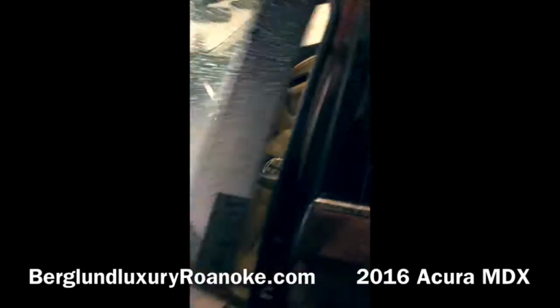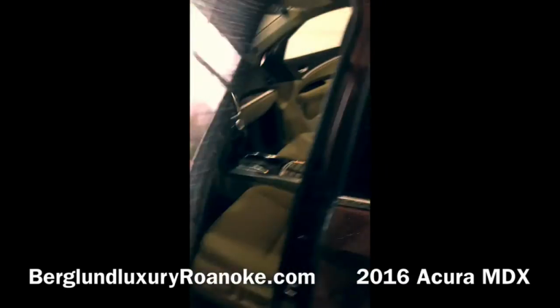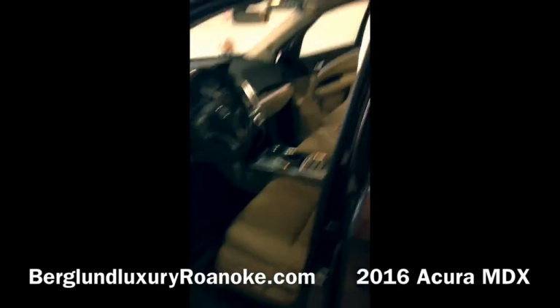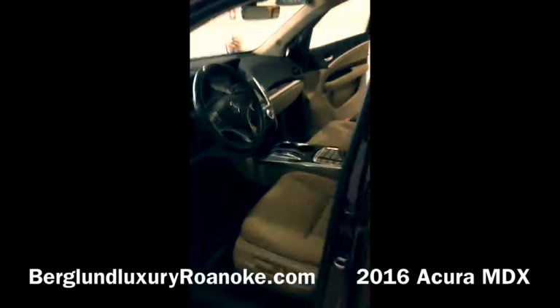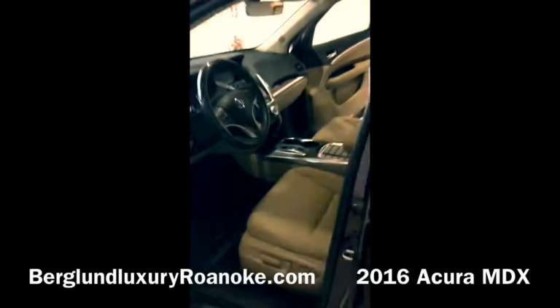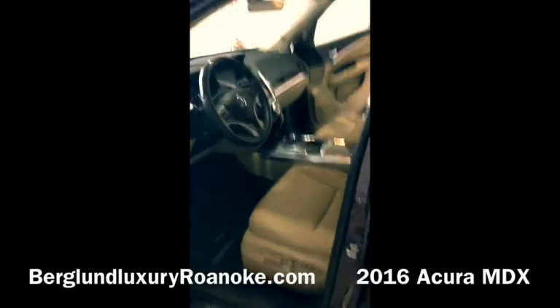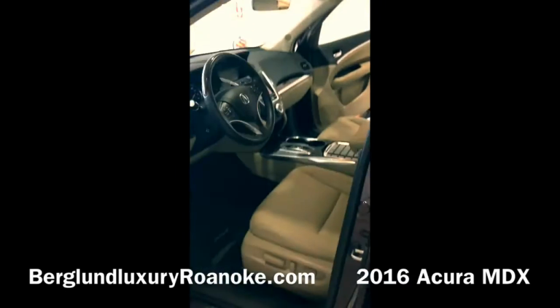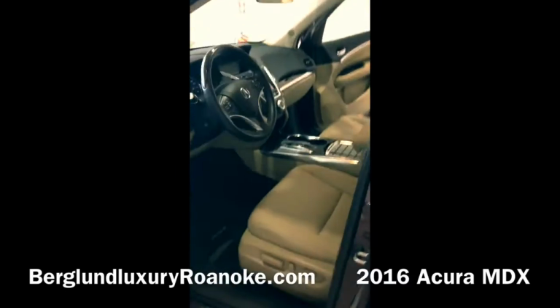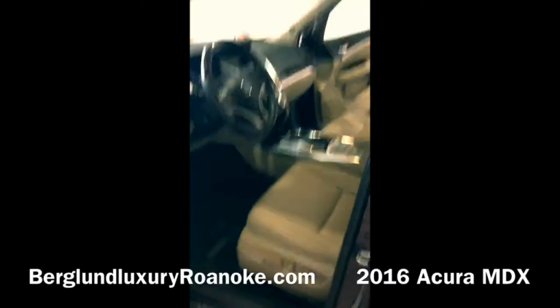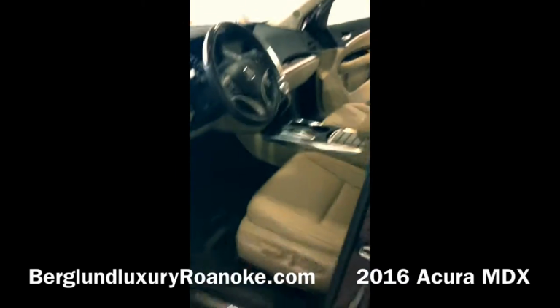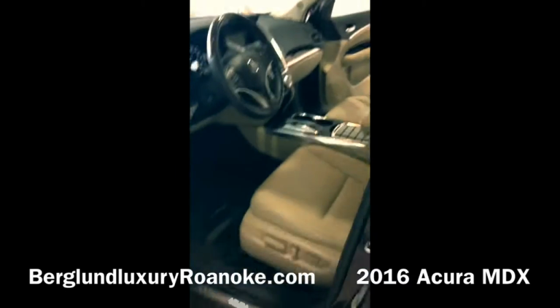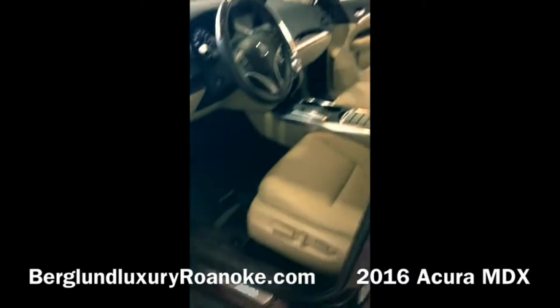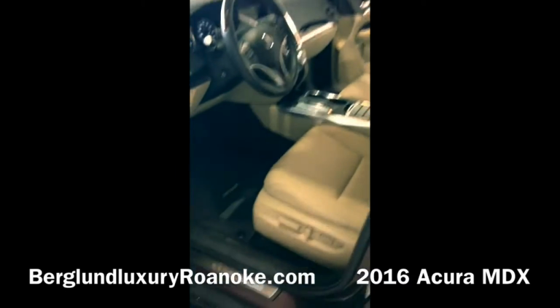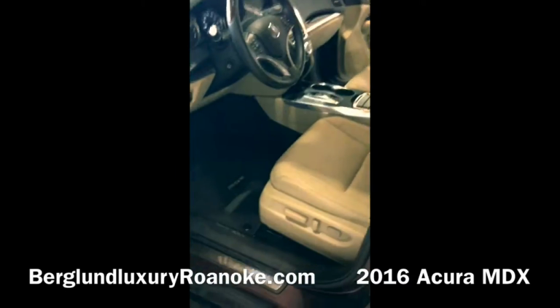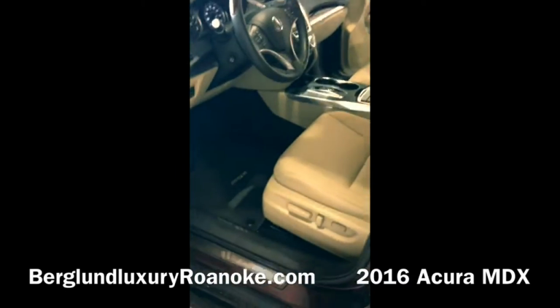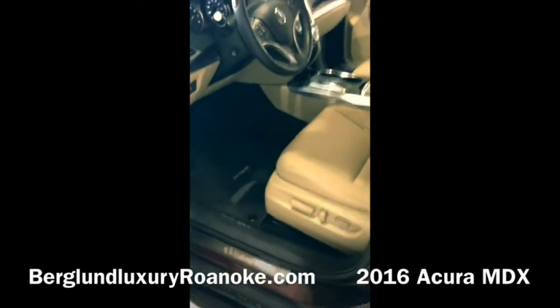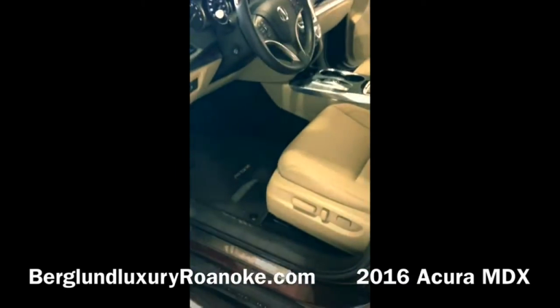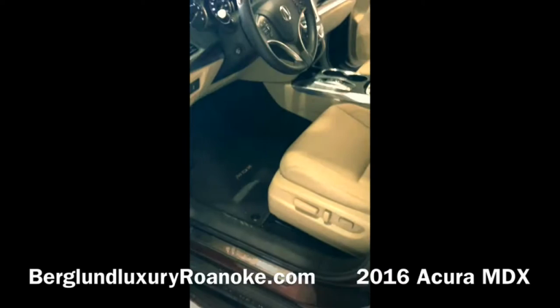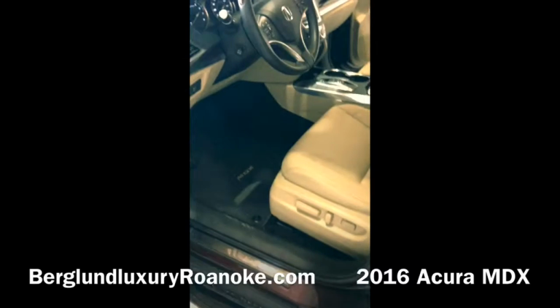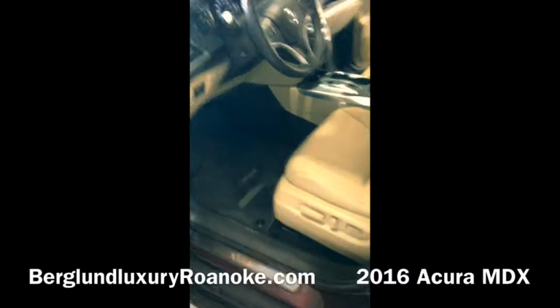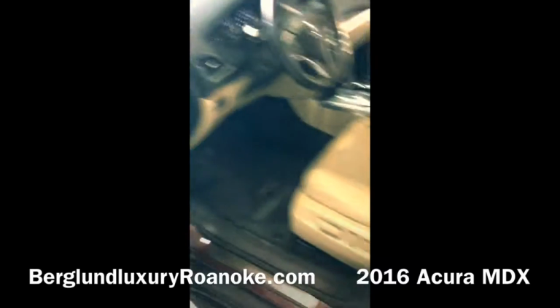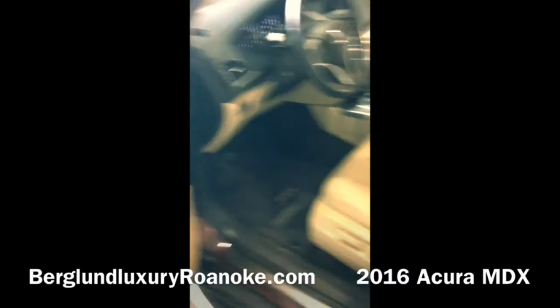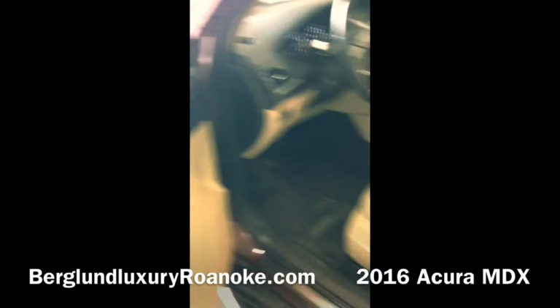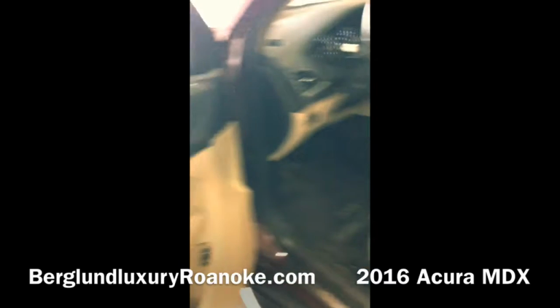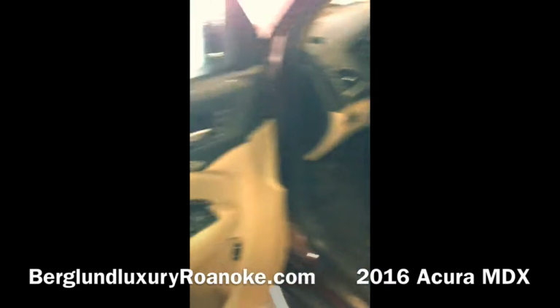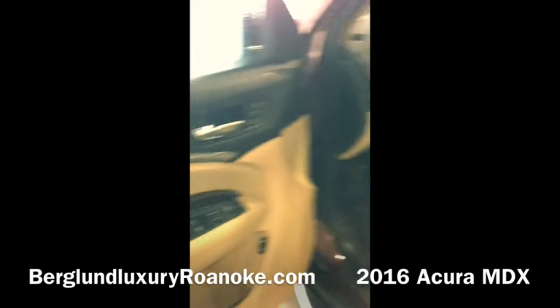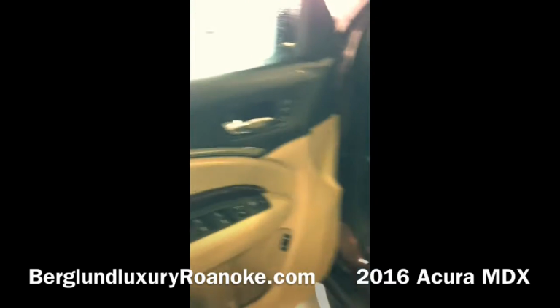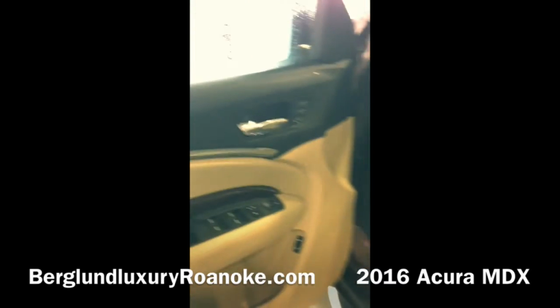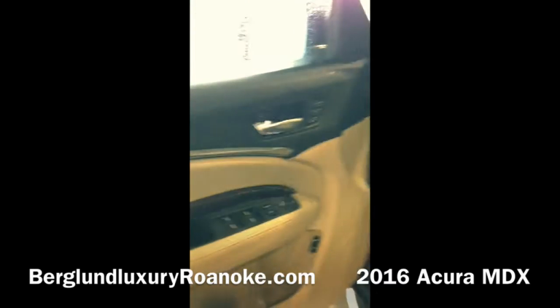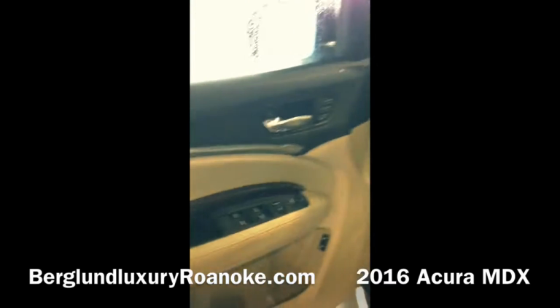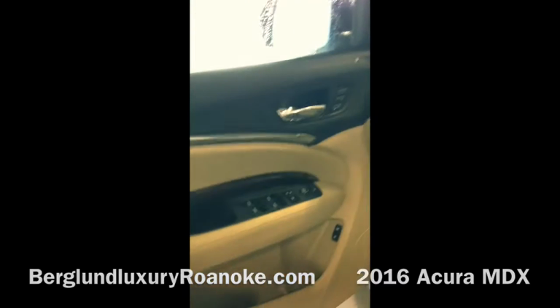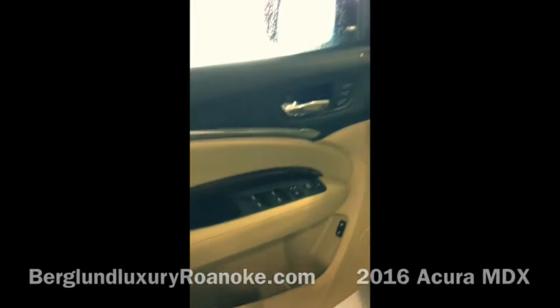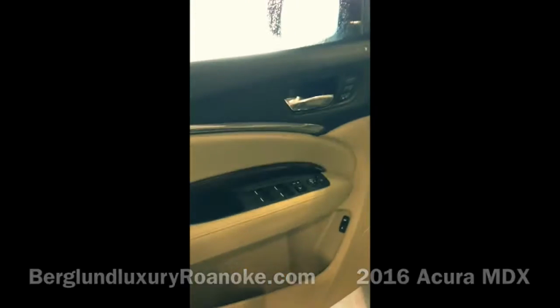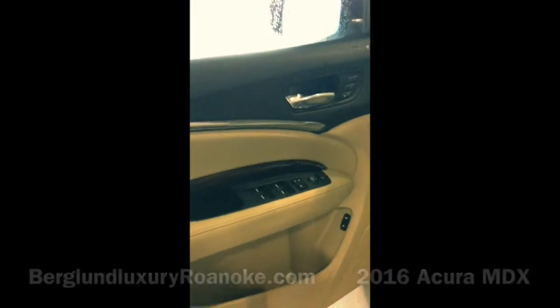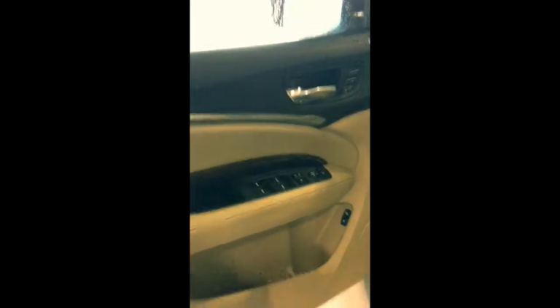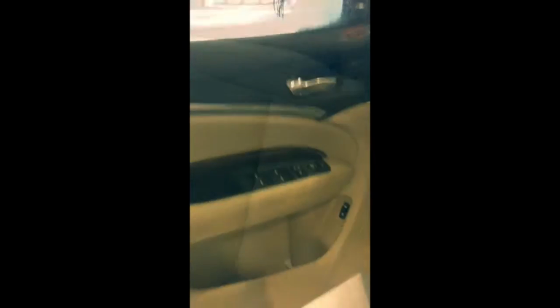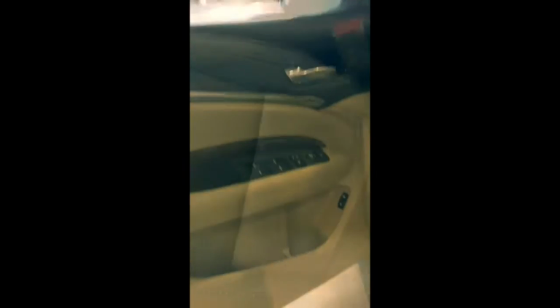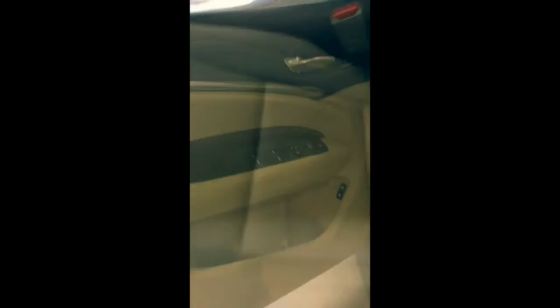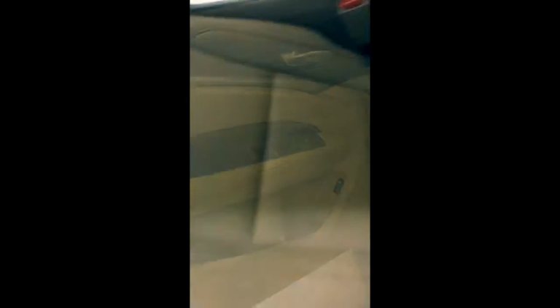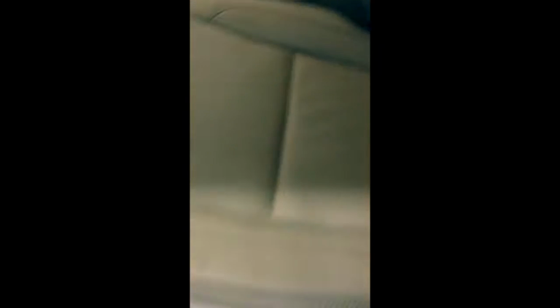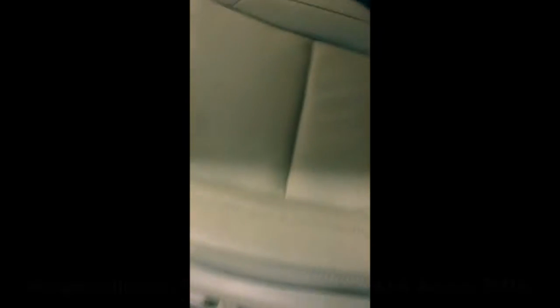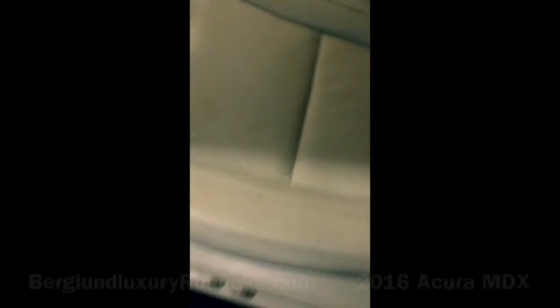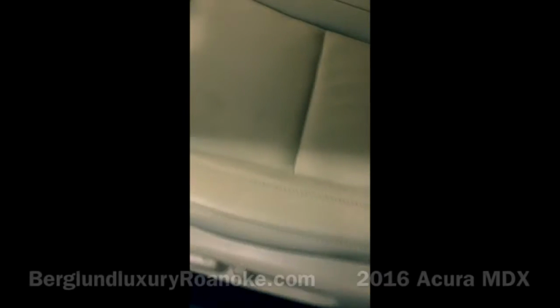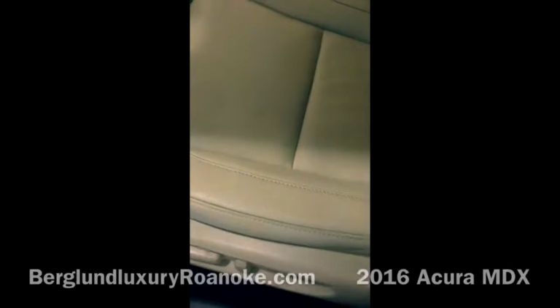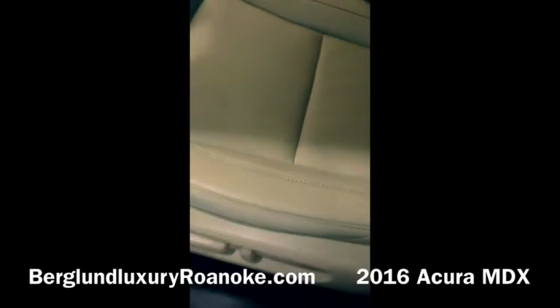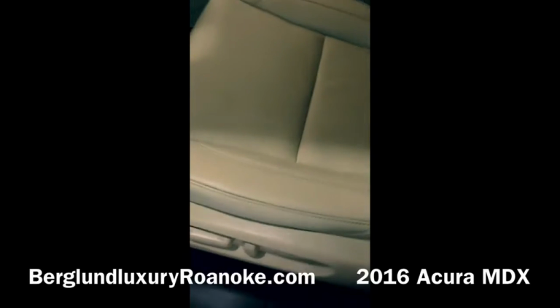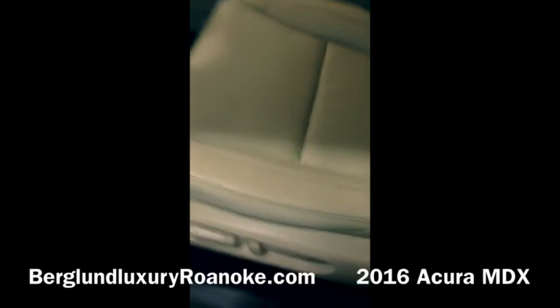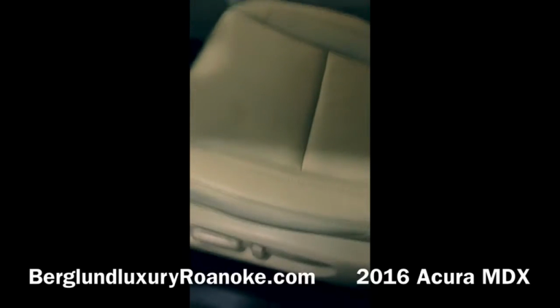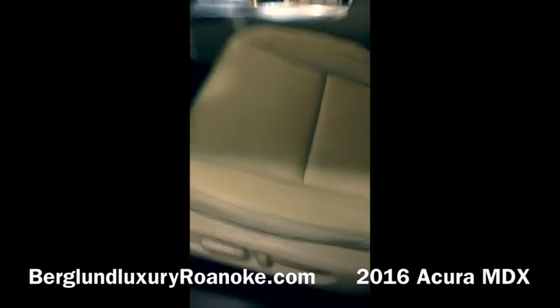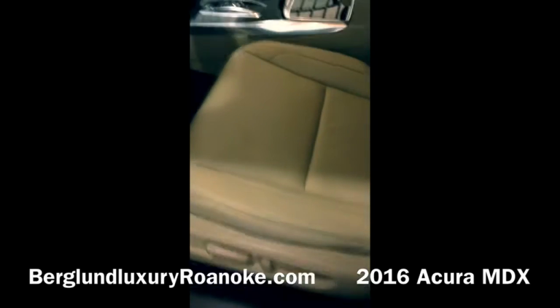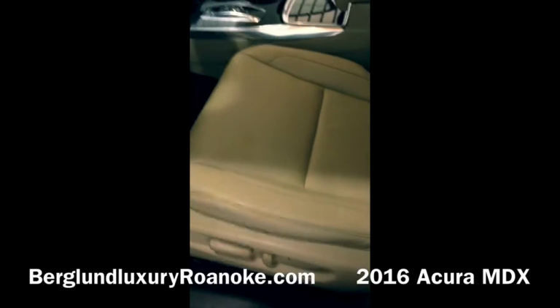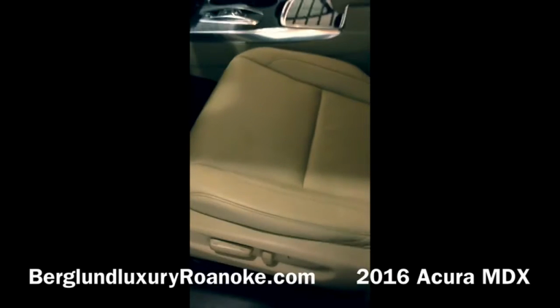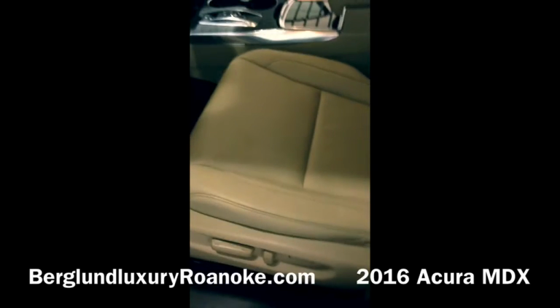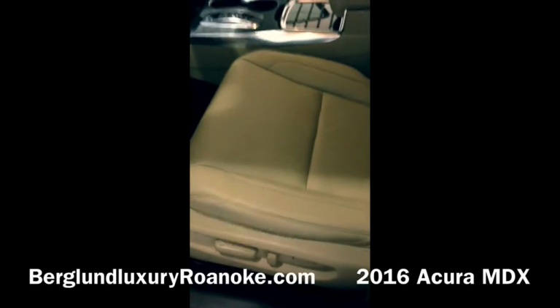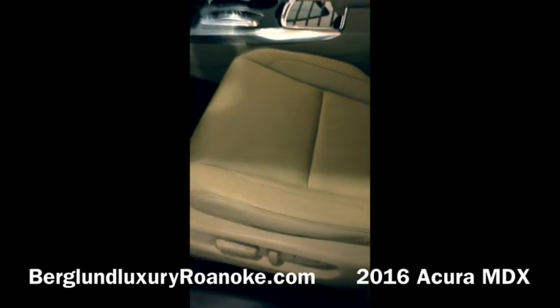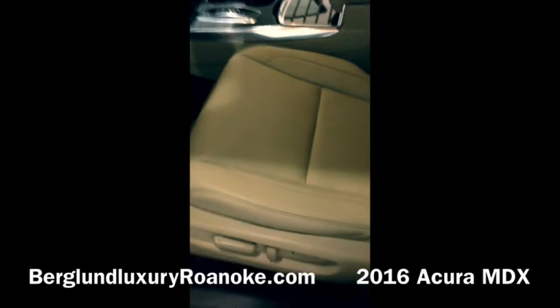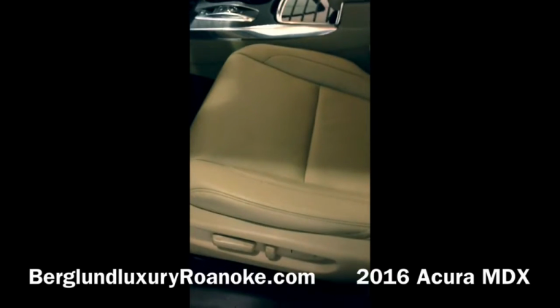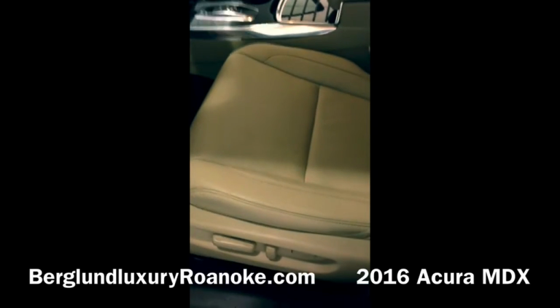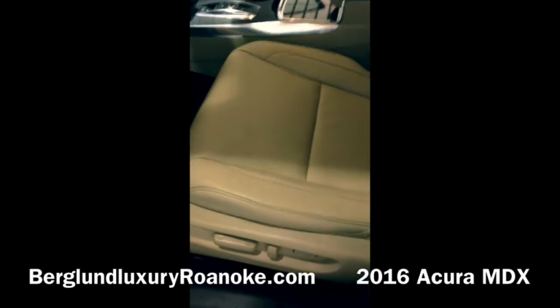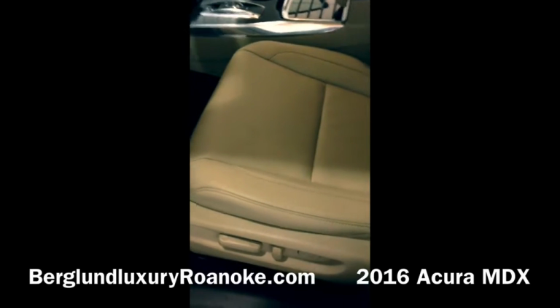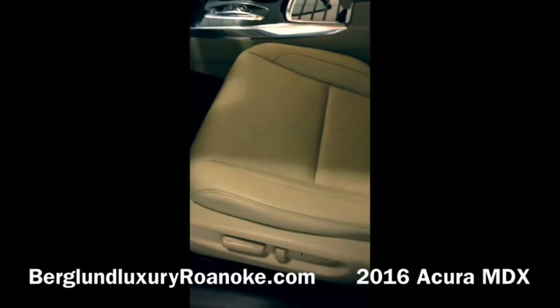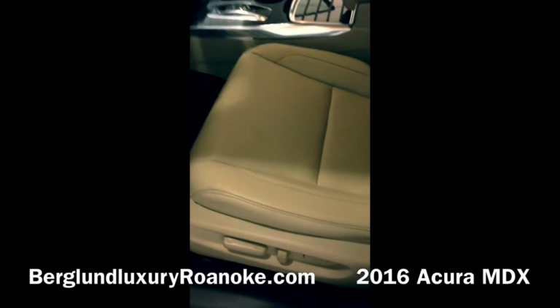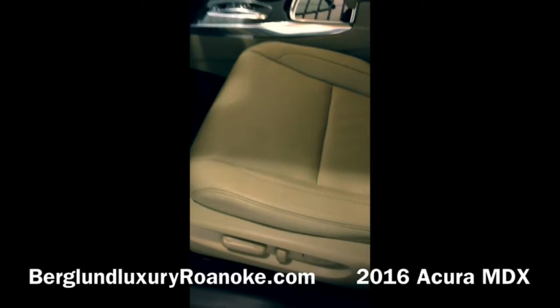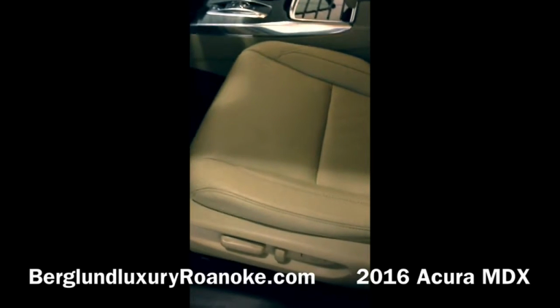No scratches, tires look great. Here's the front again — leather in perfect condition.